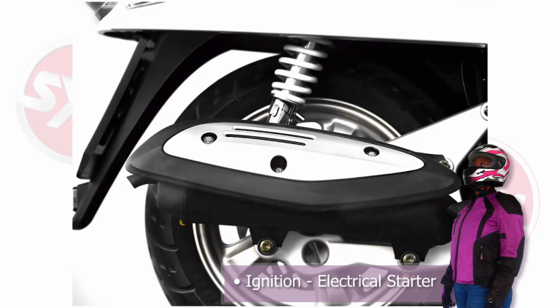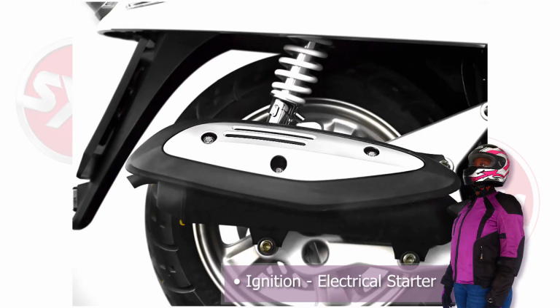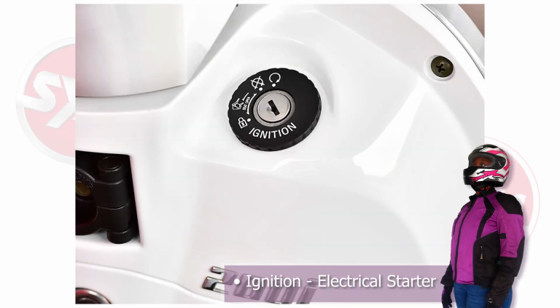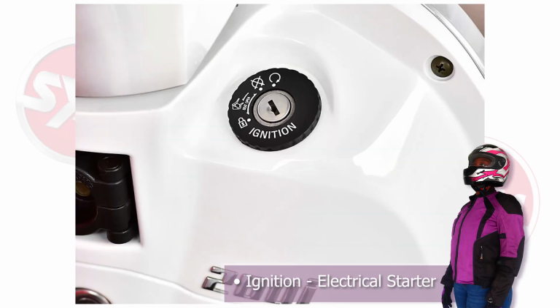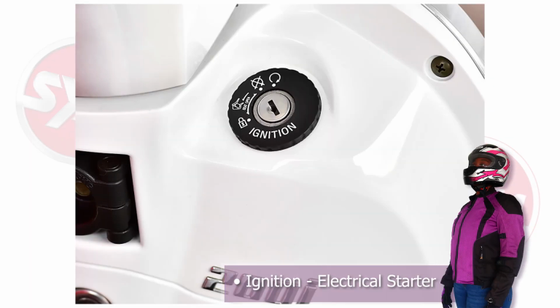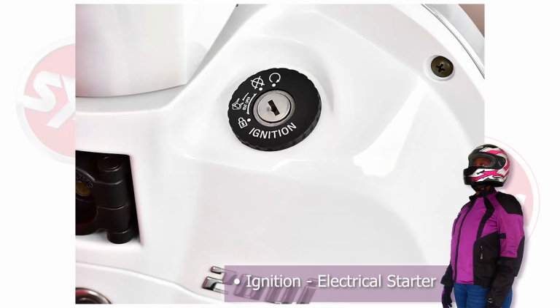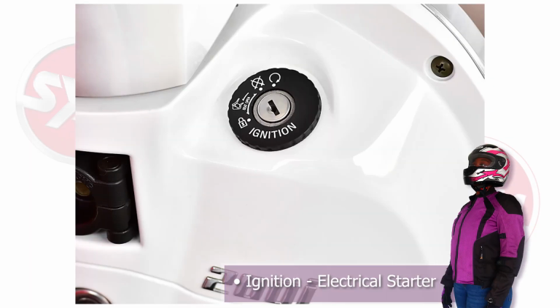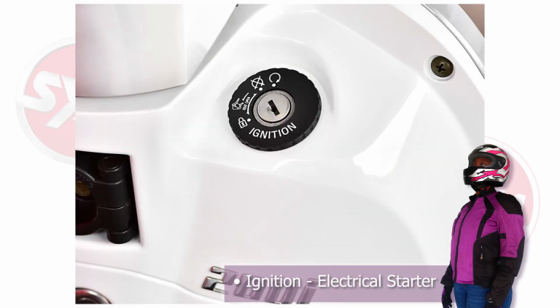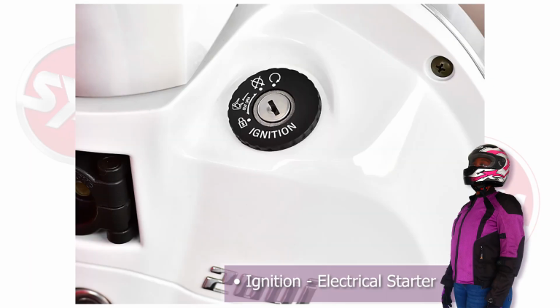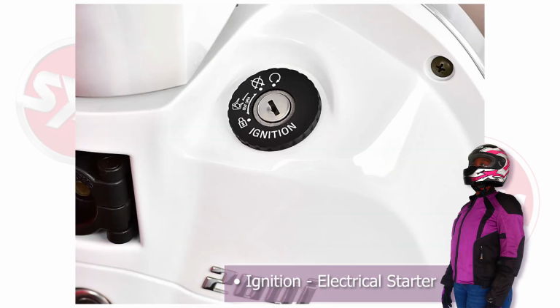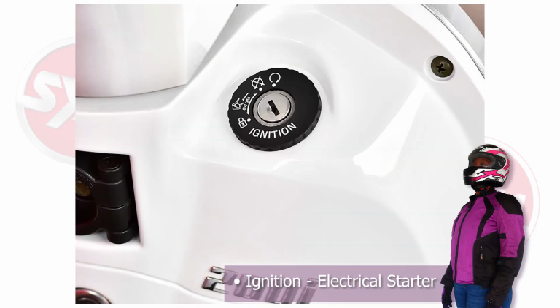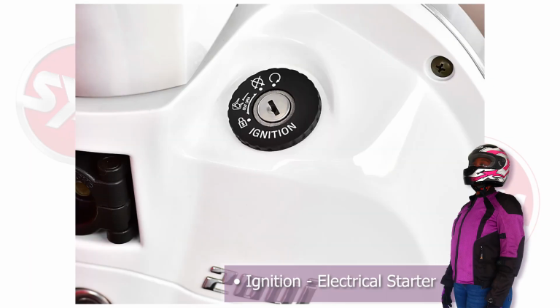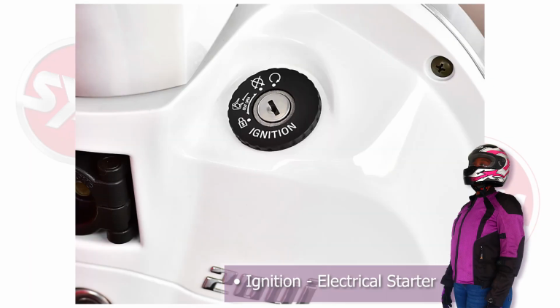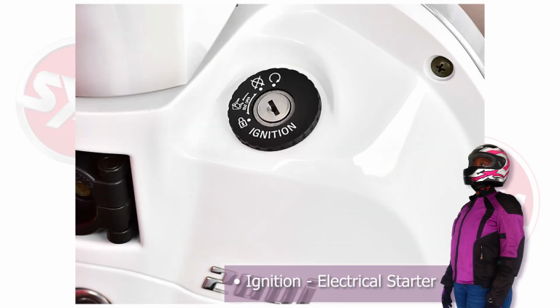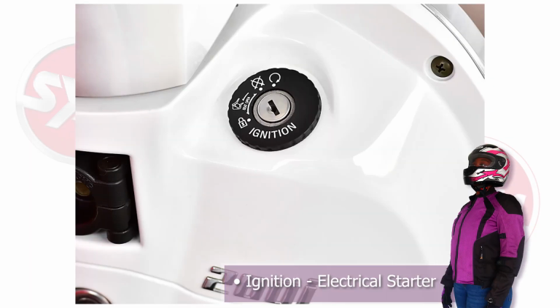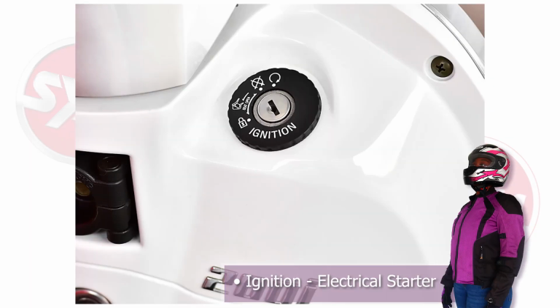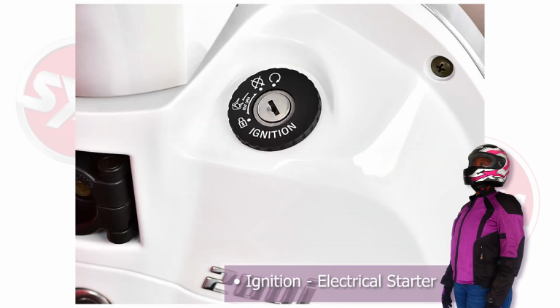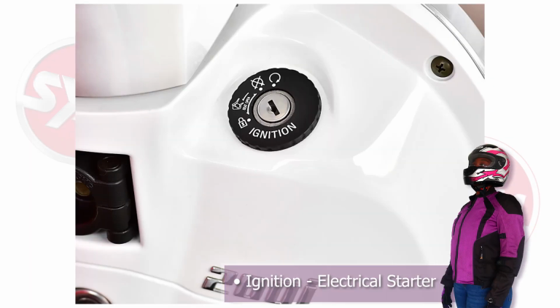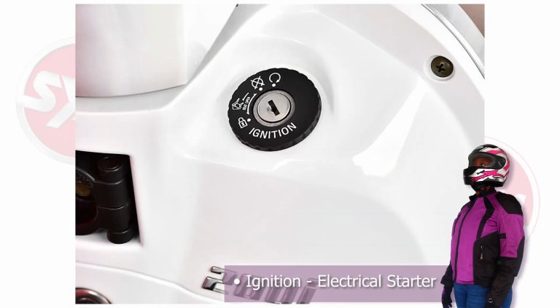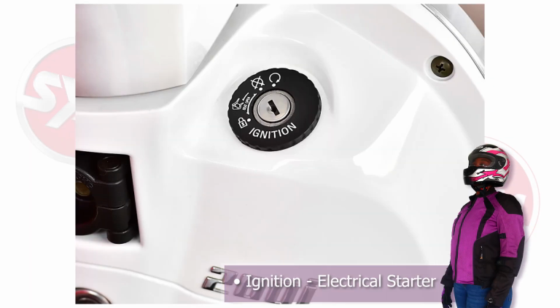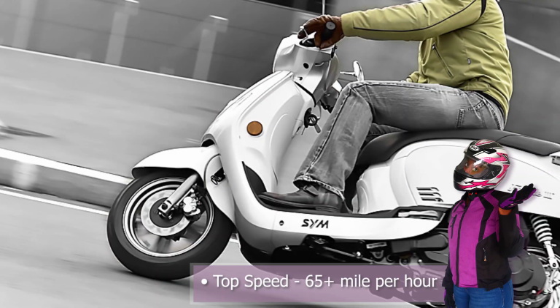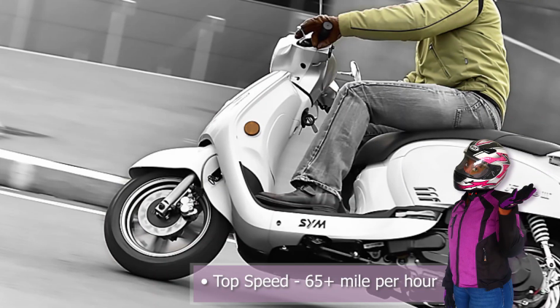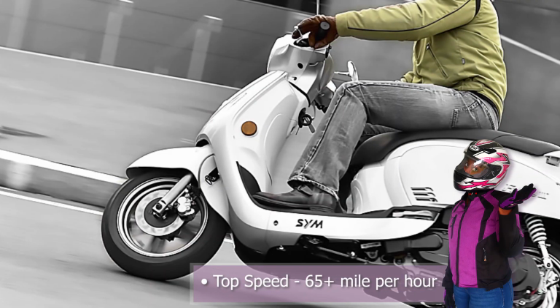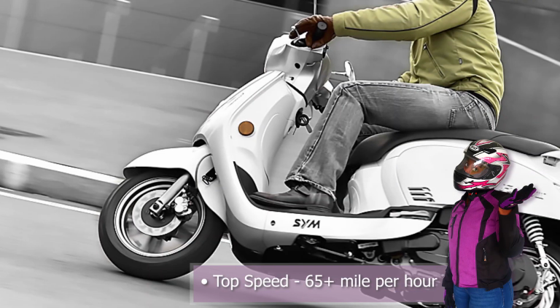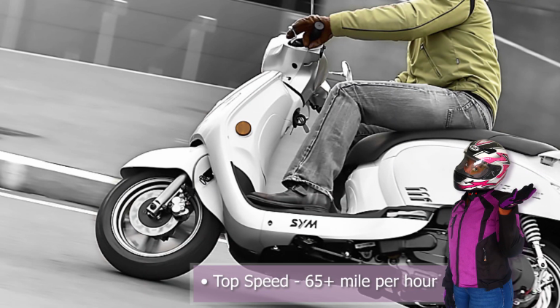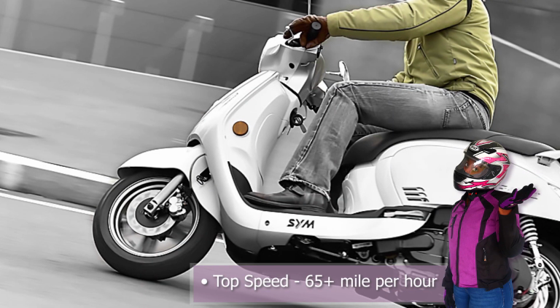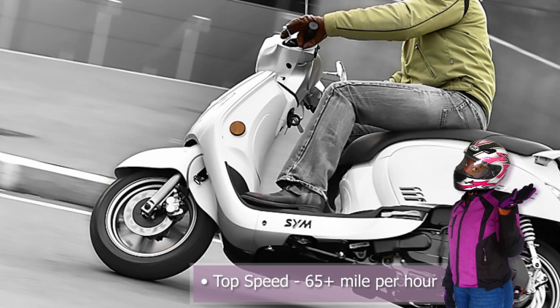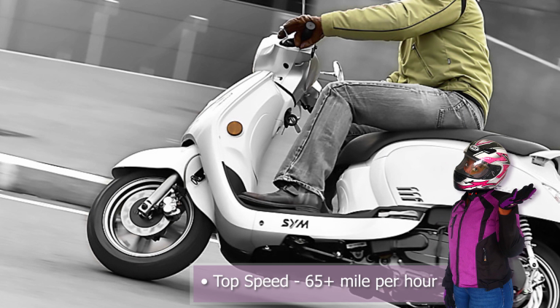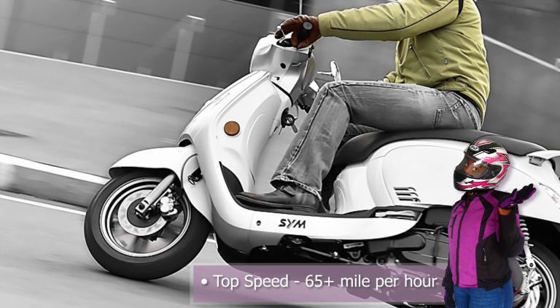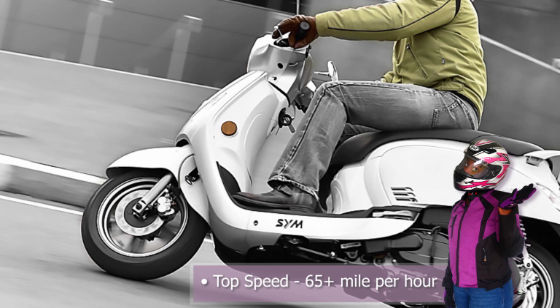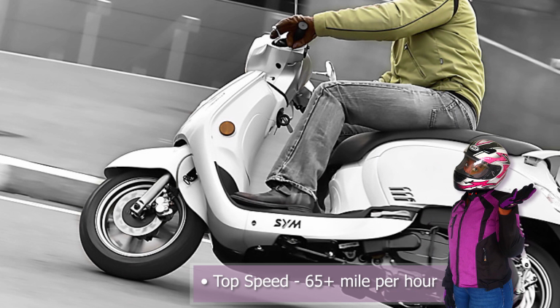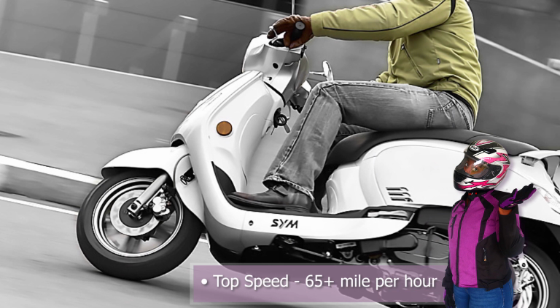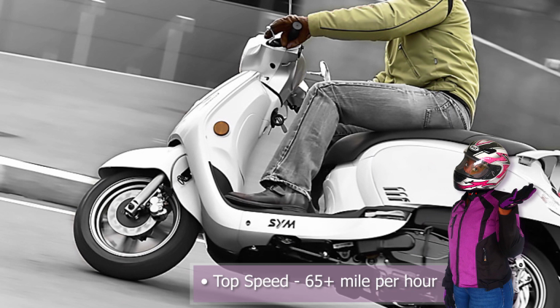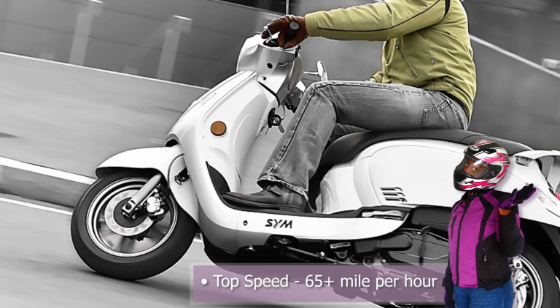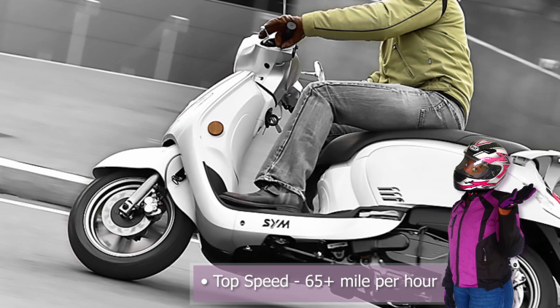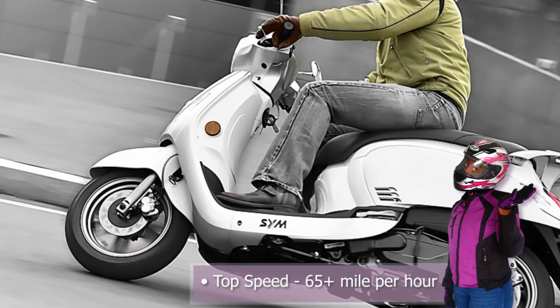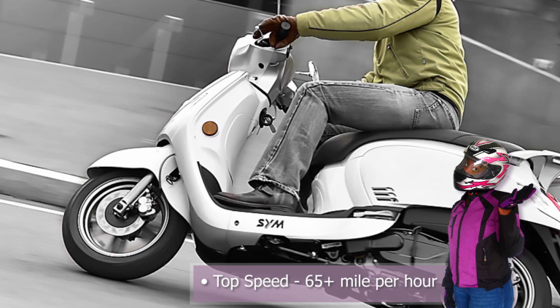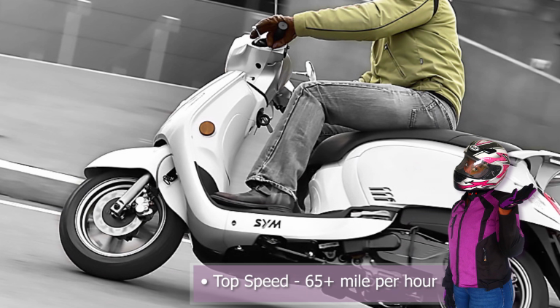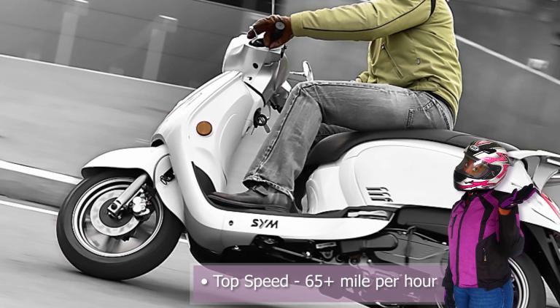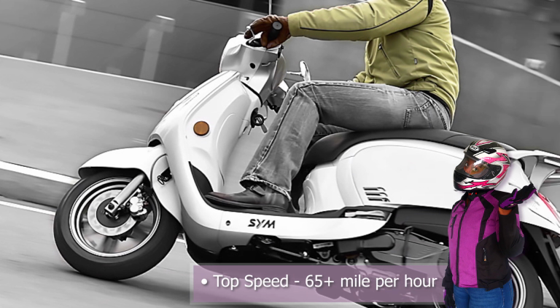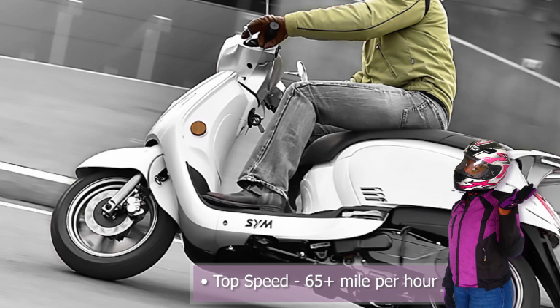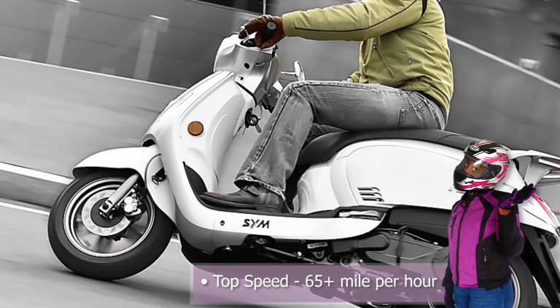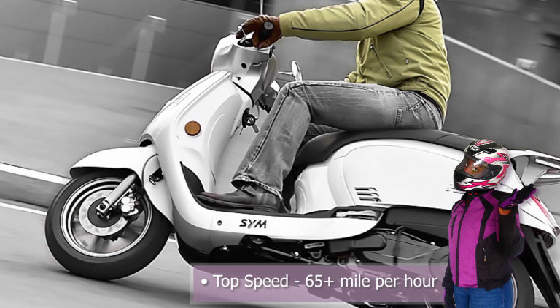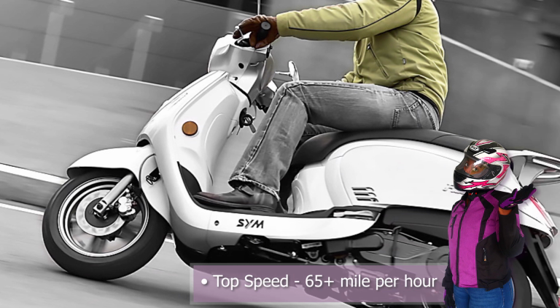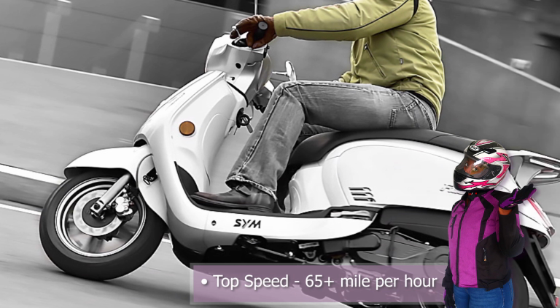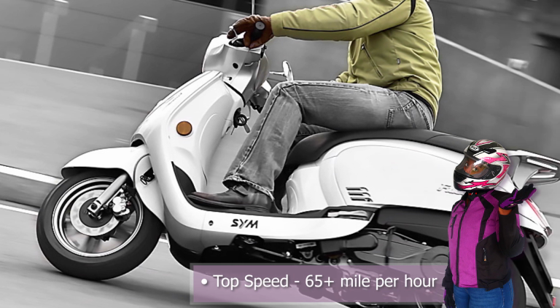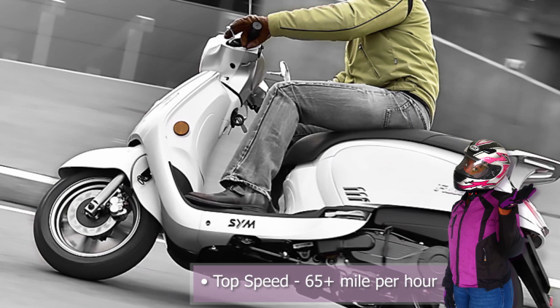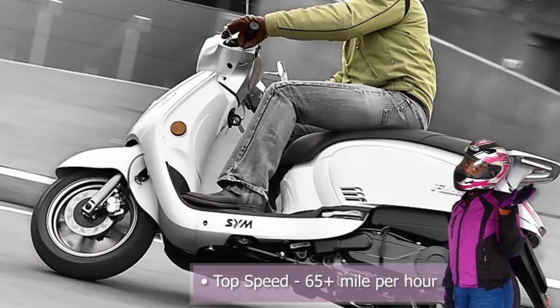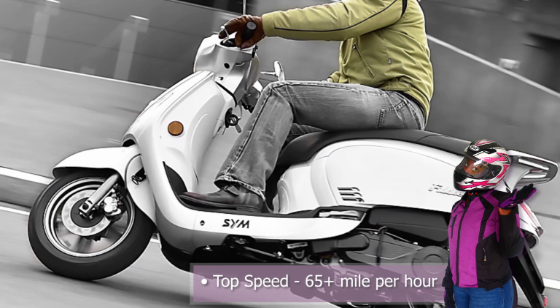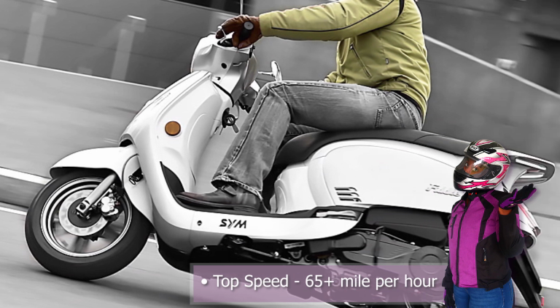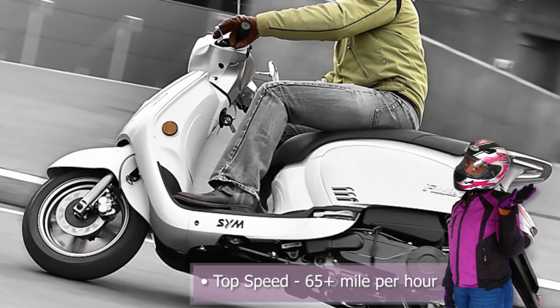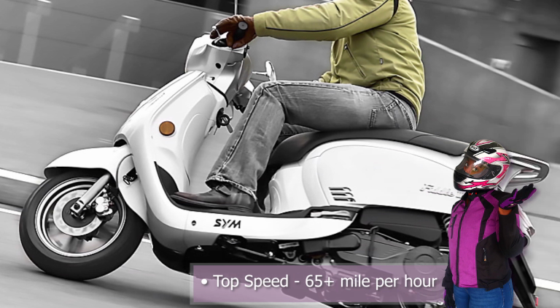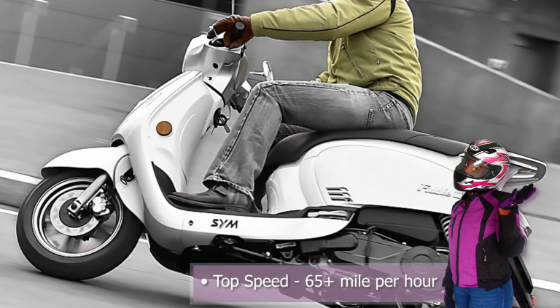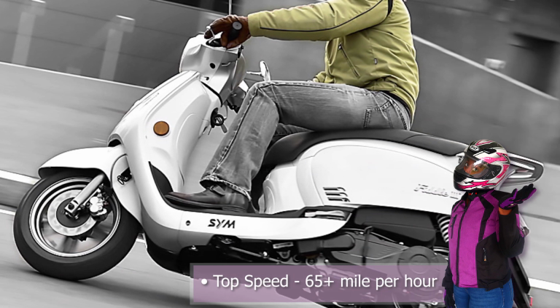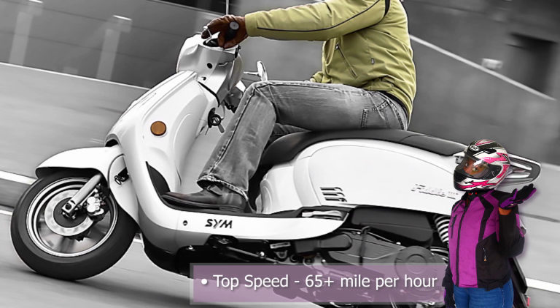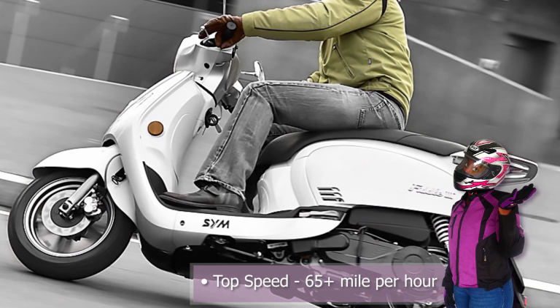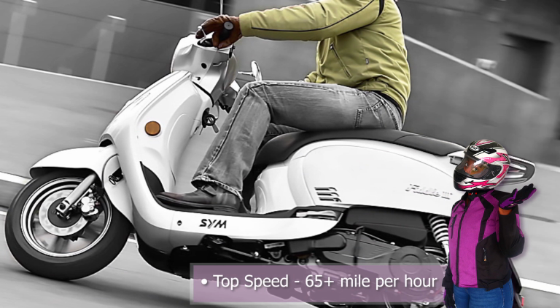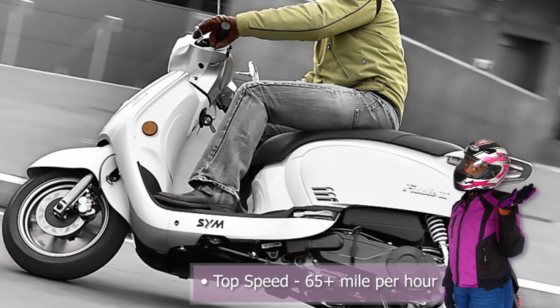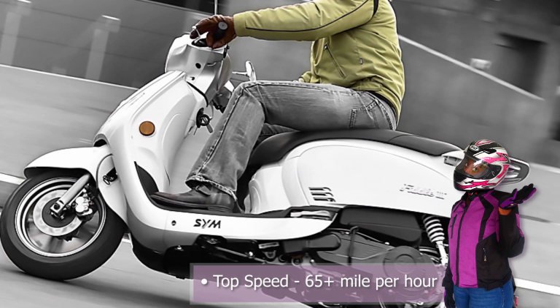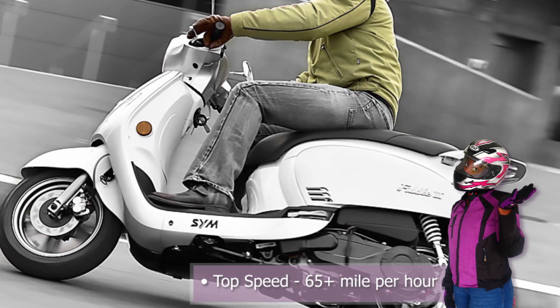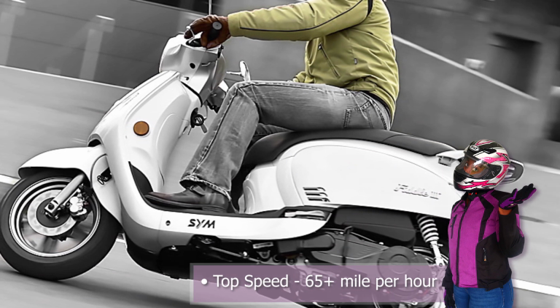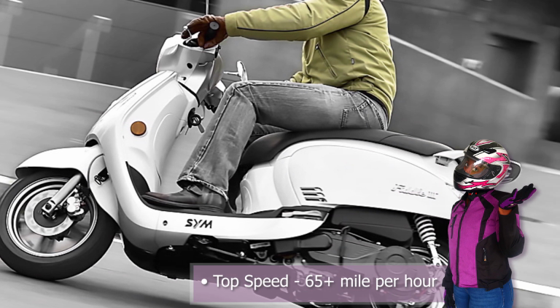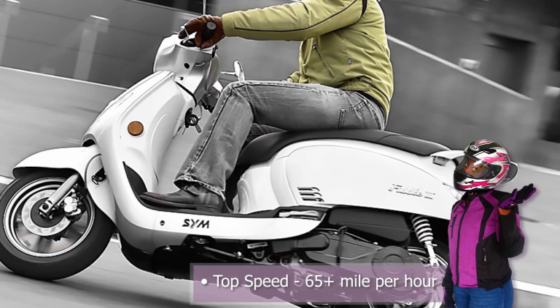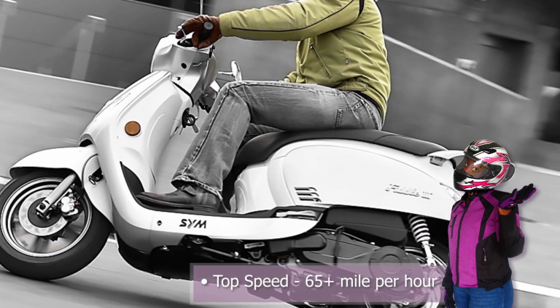For the ignition, it has an electronic start. The top speed for the Fiddle 3 200i is 65-plus miles per hour.